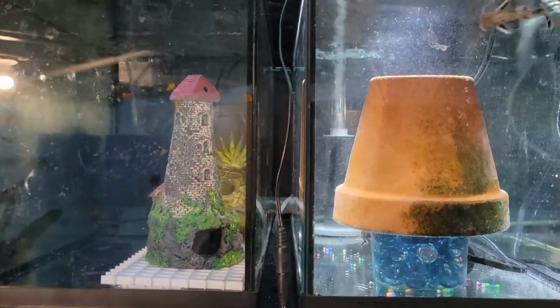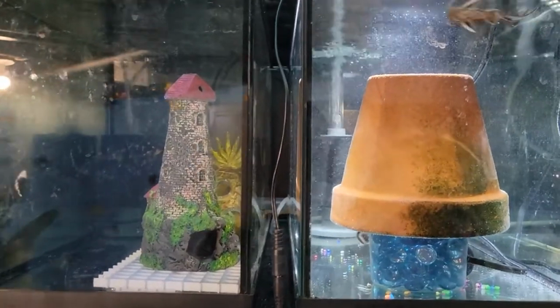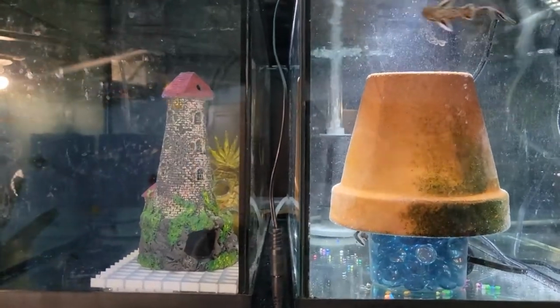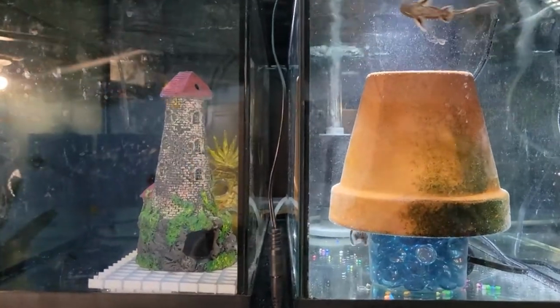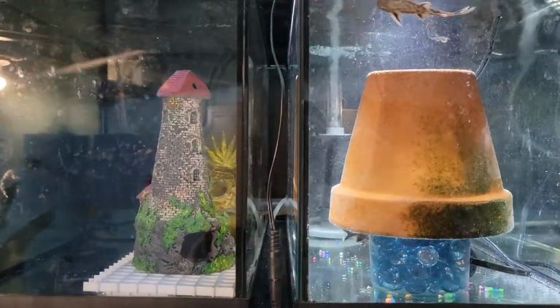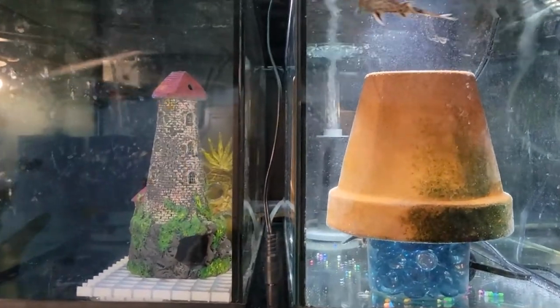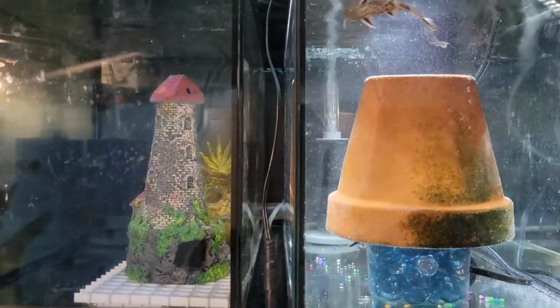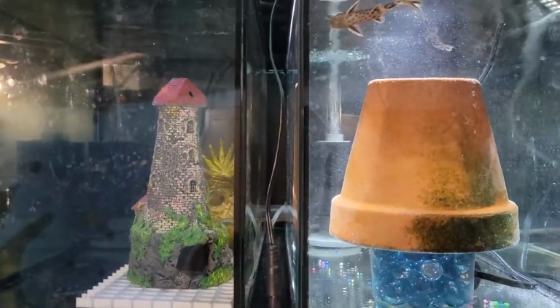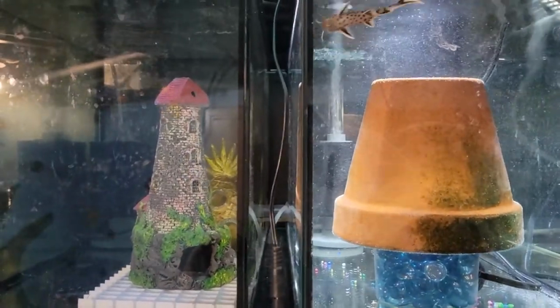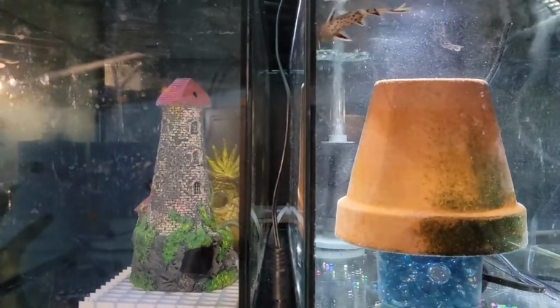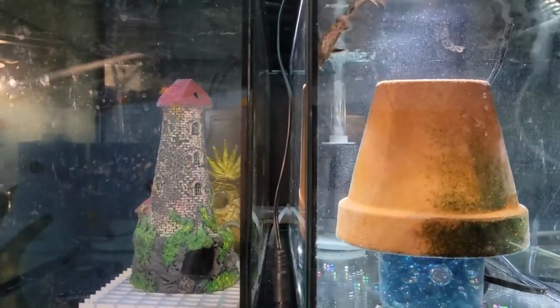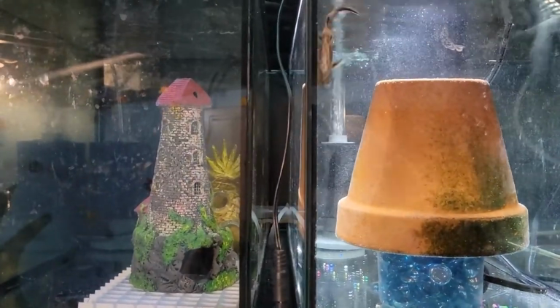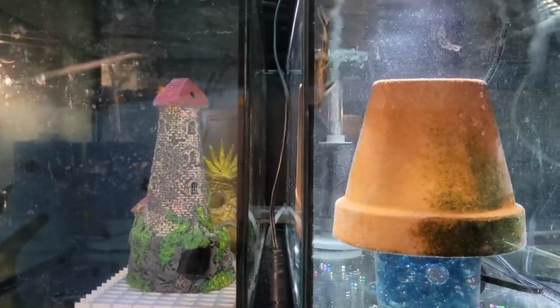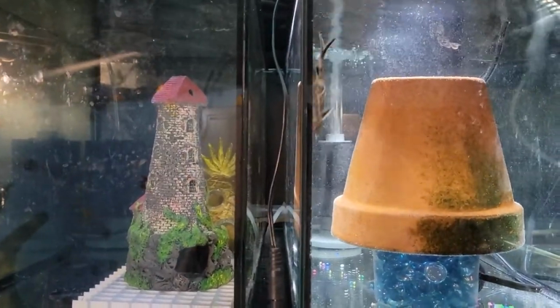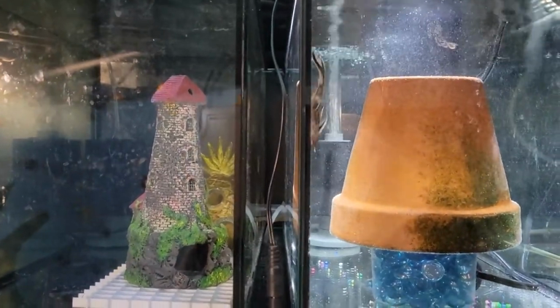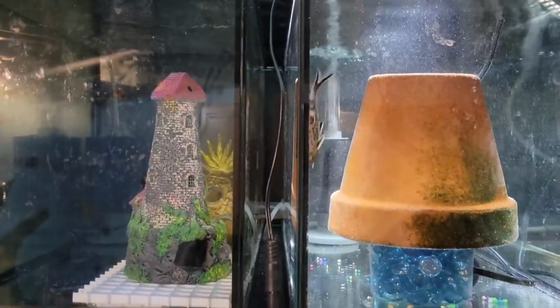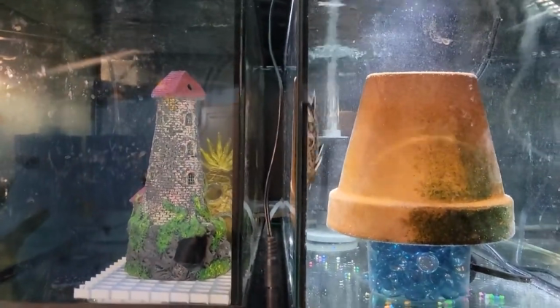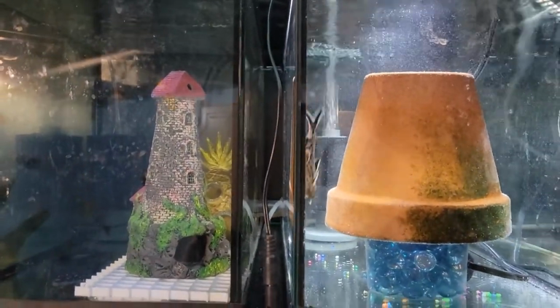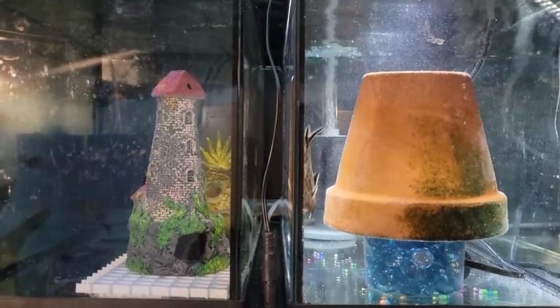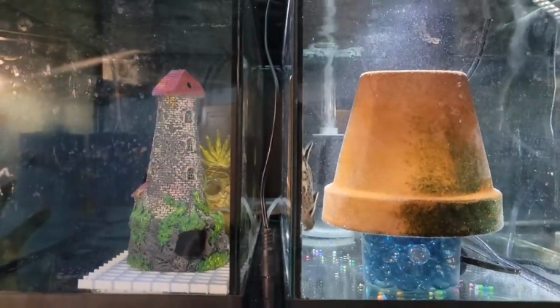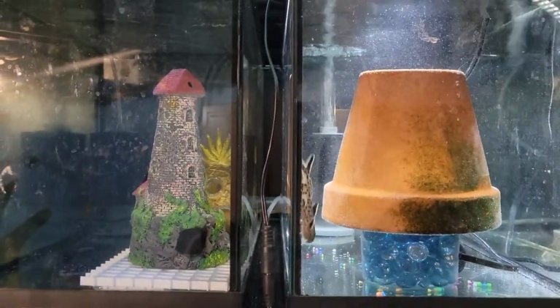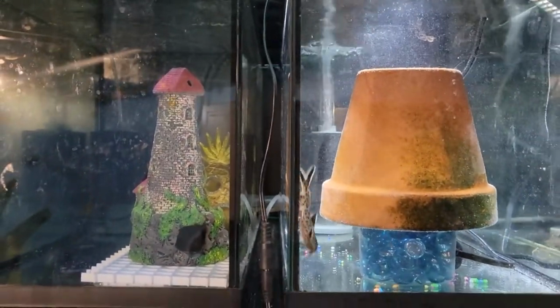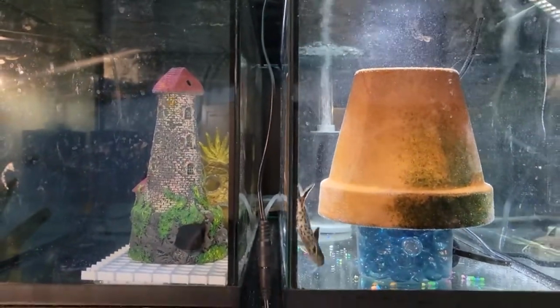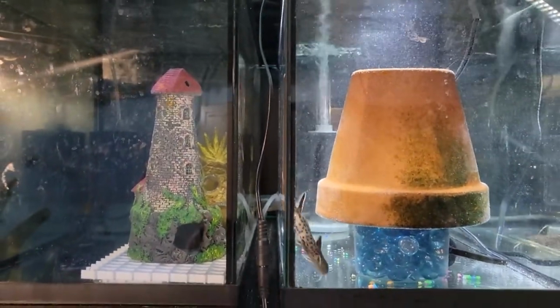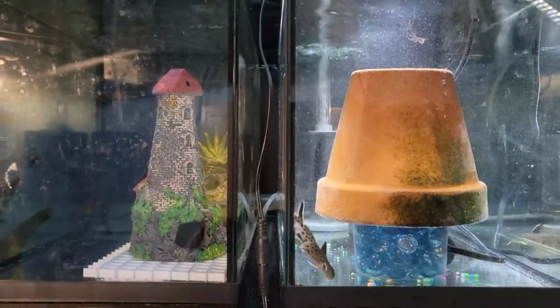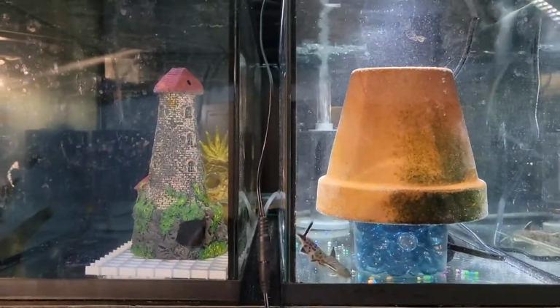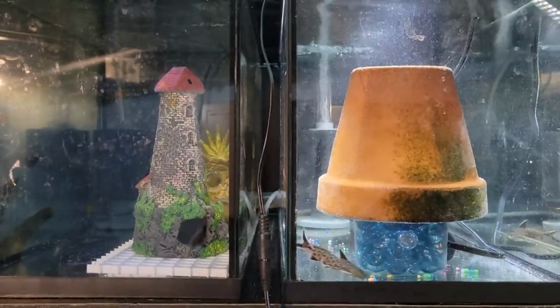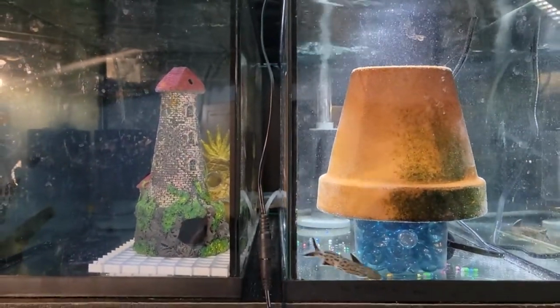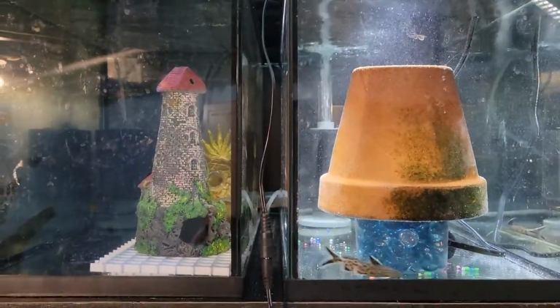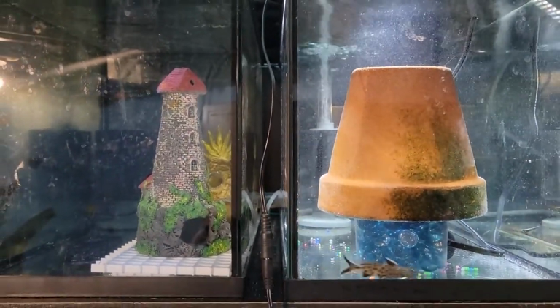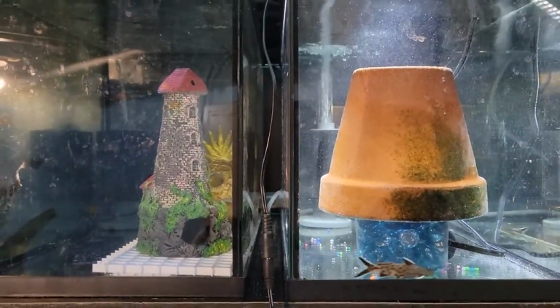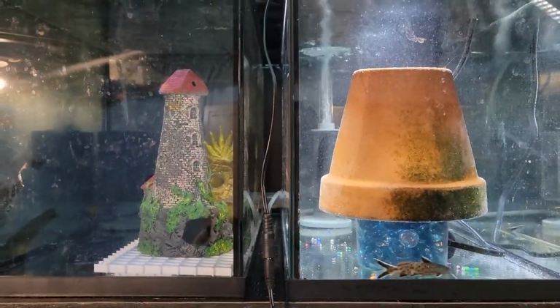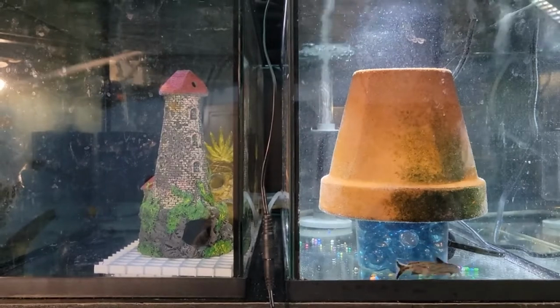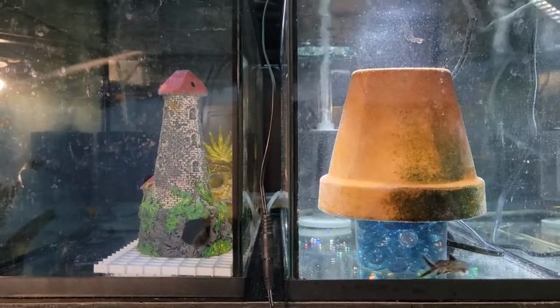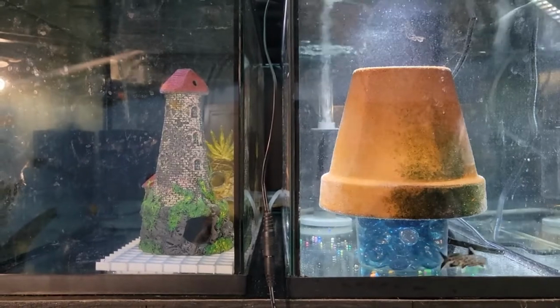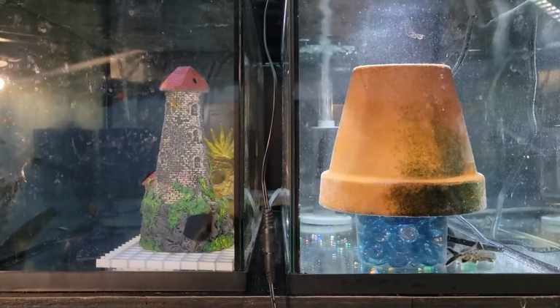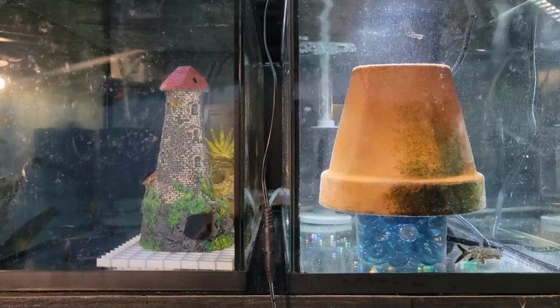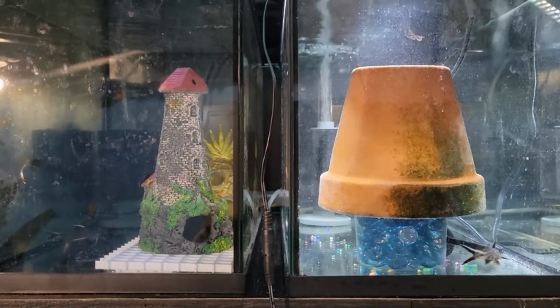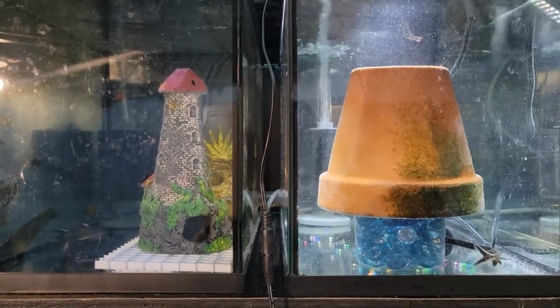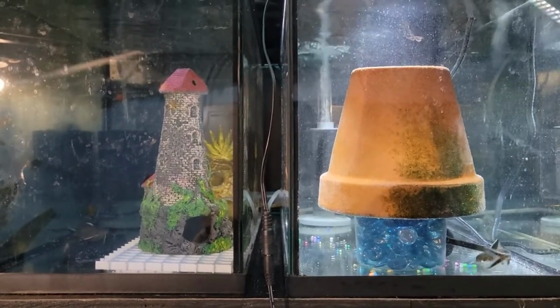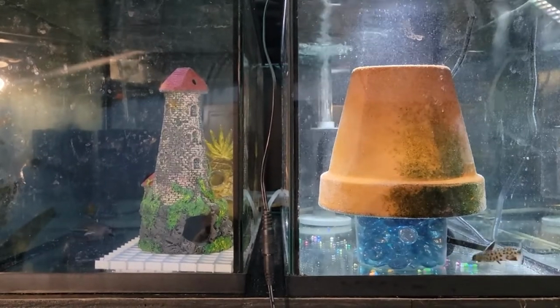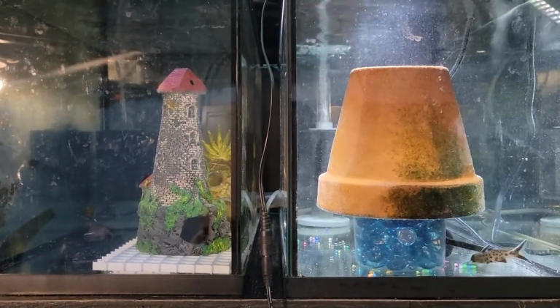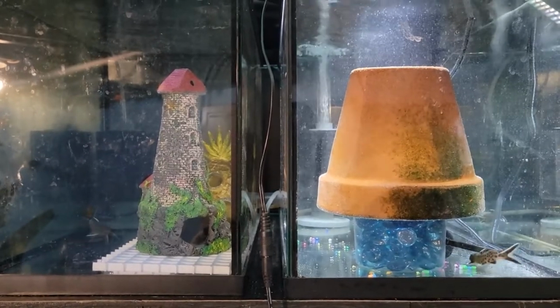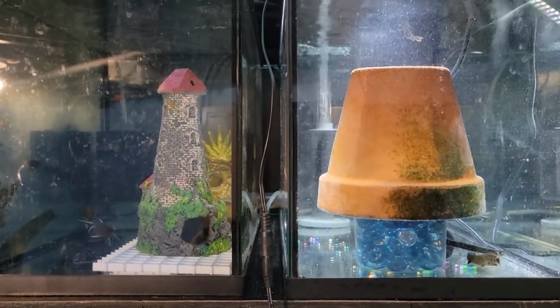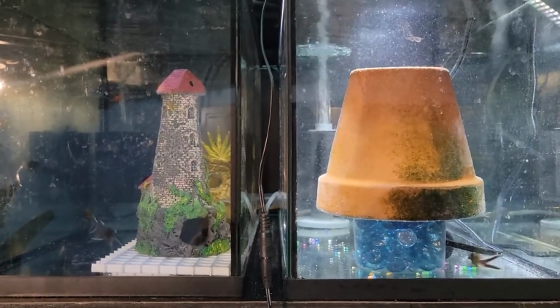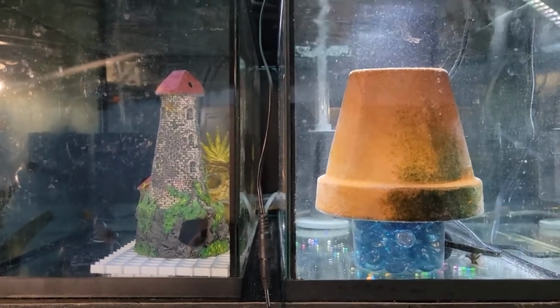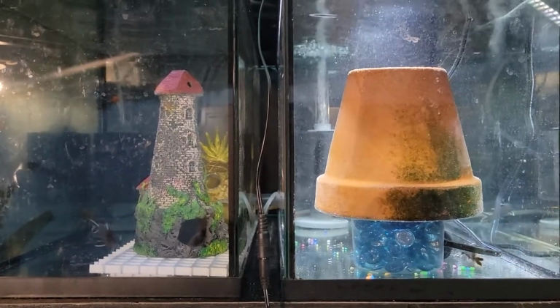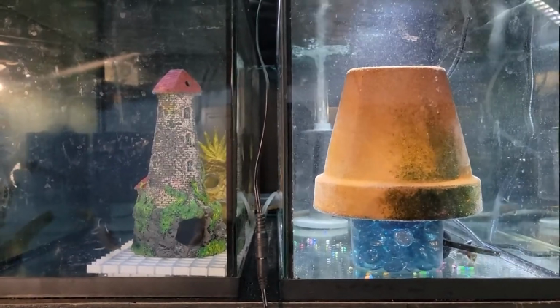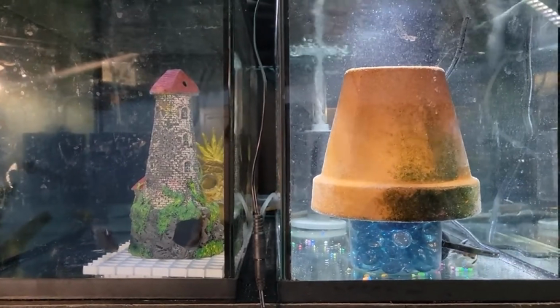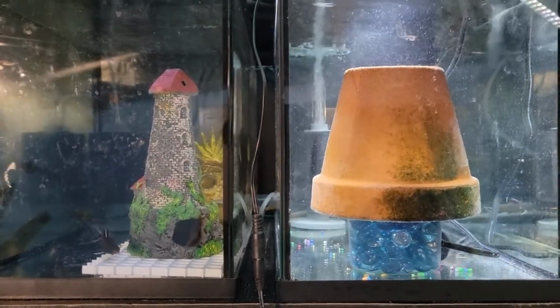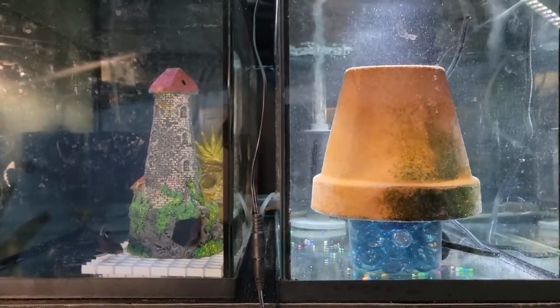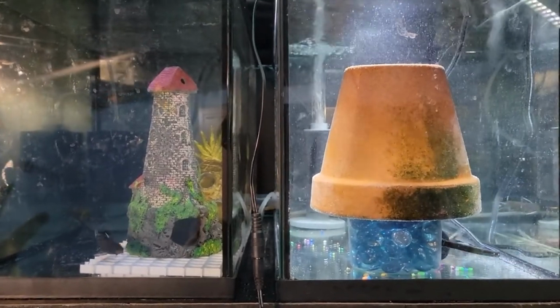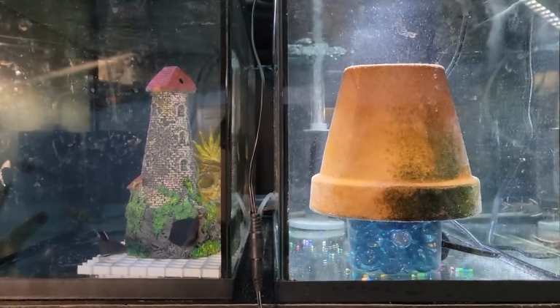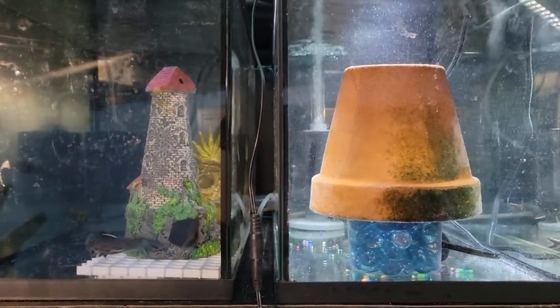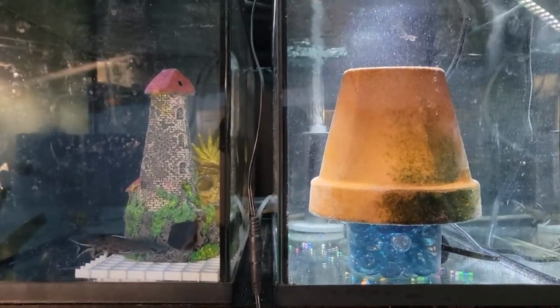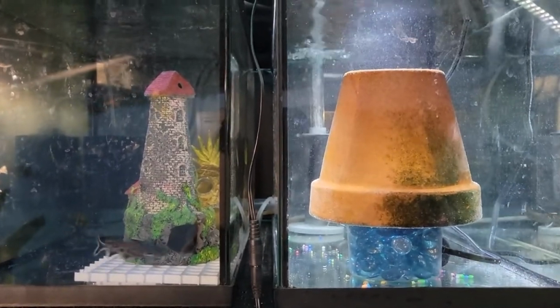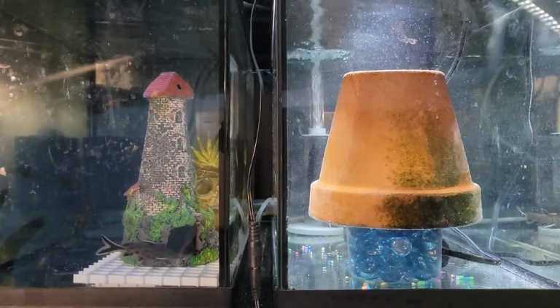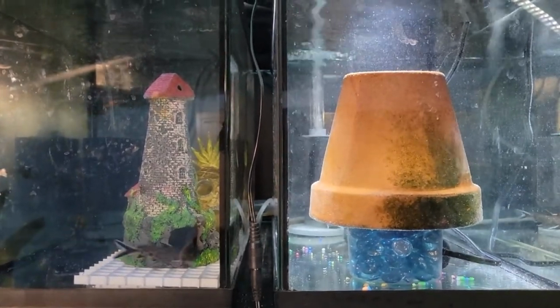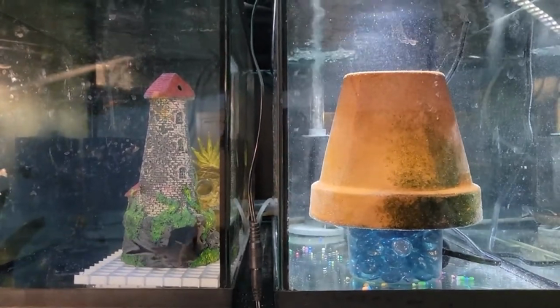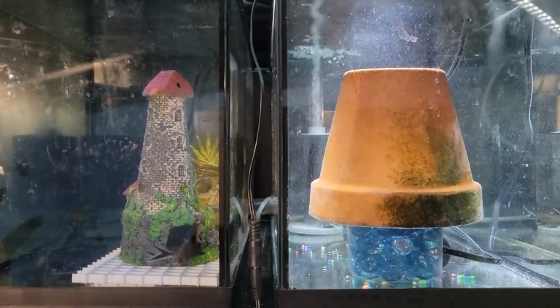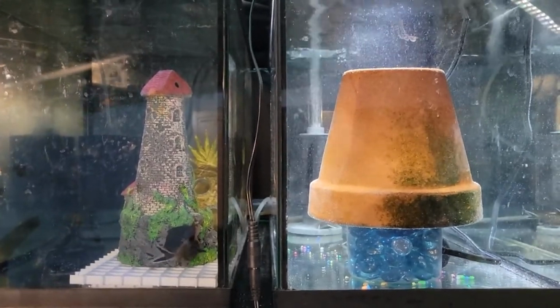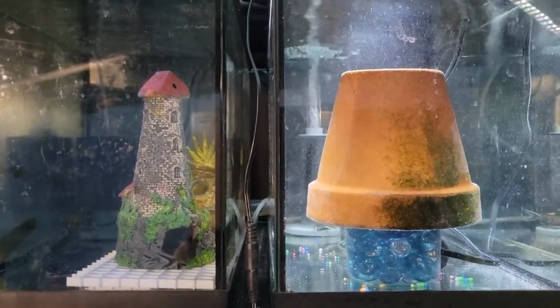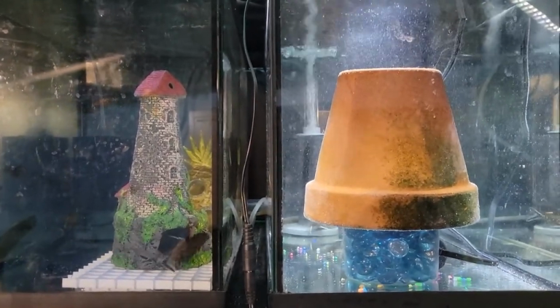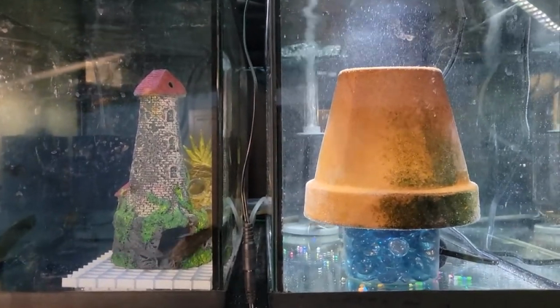Hey guys, today we set up two 10-gallon tanks to hopefully breed some petricola.